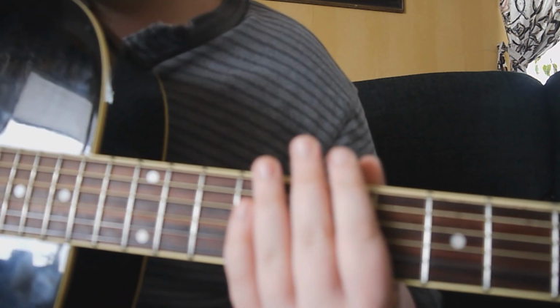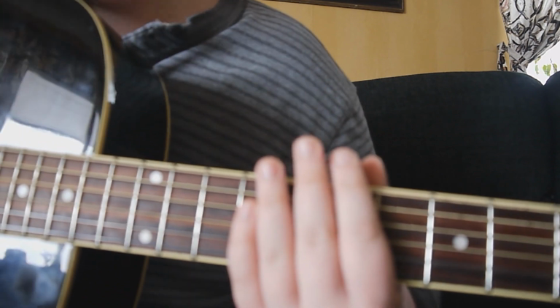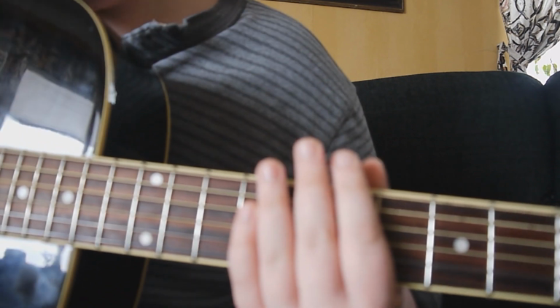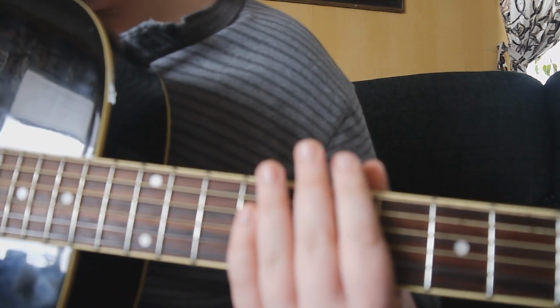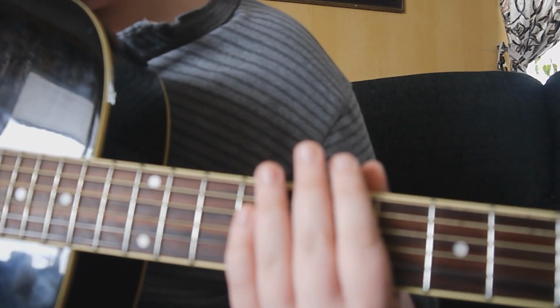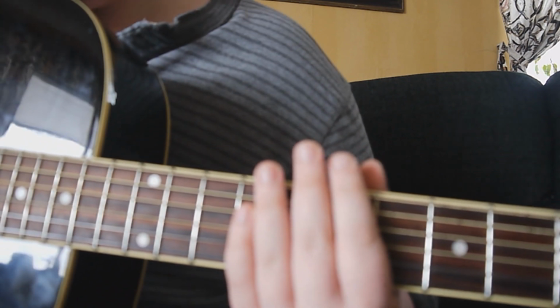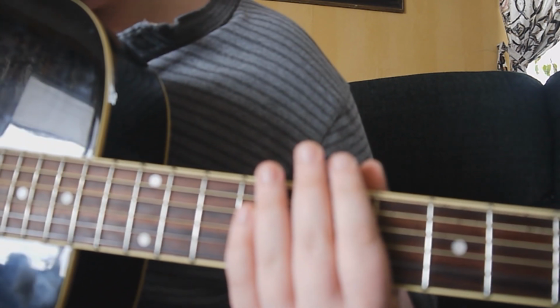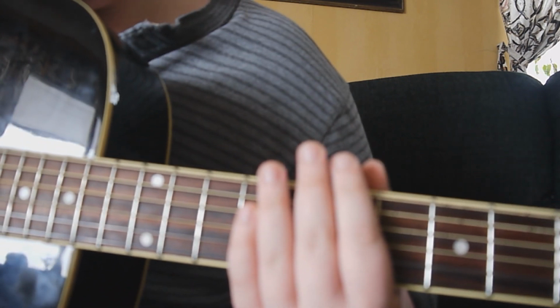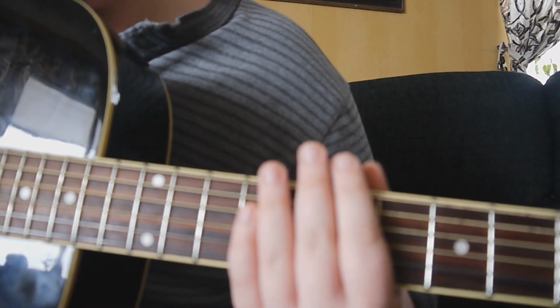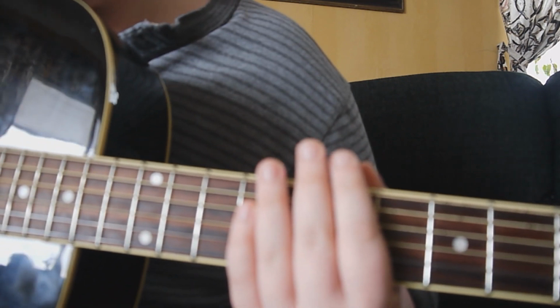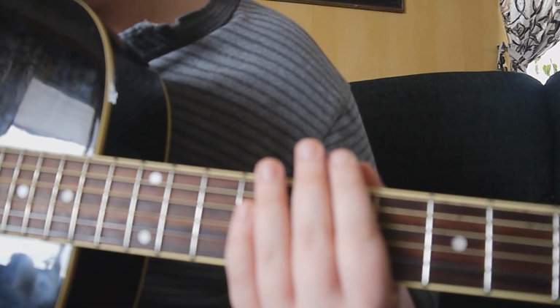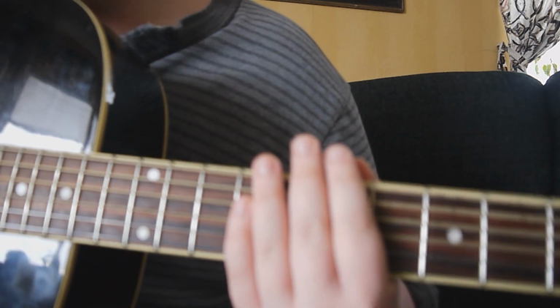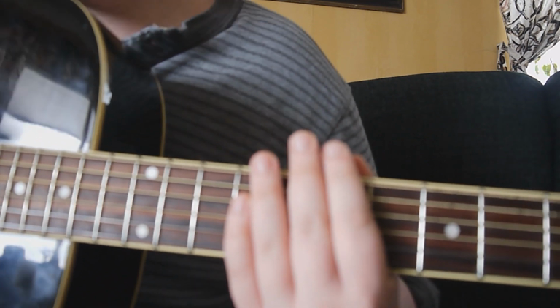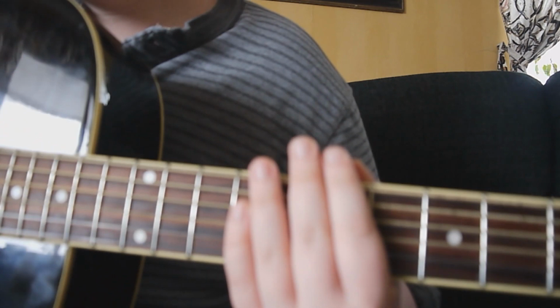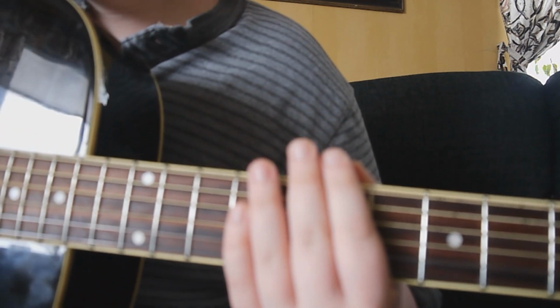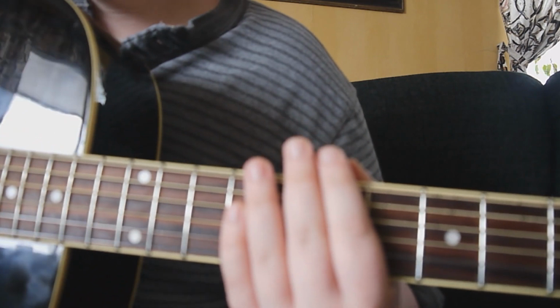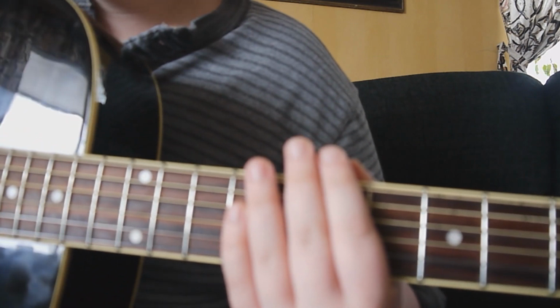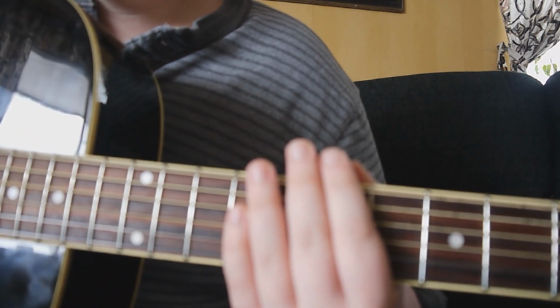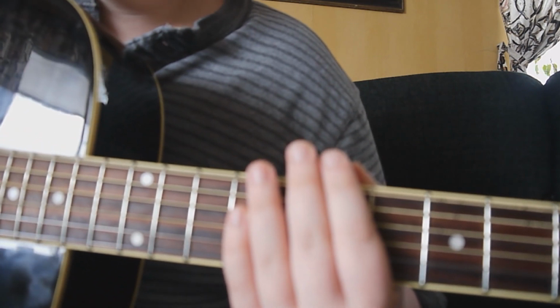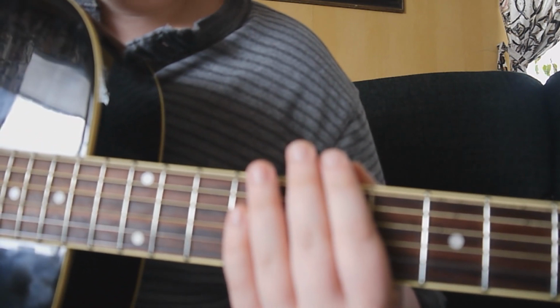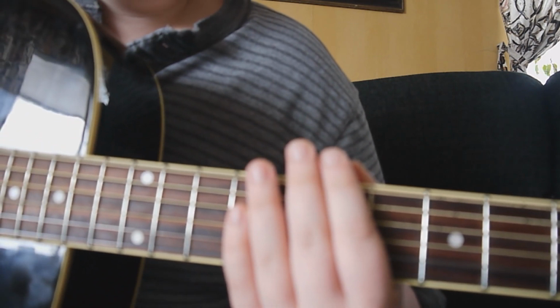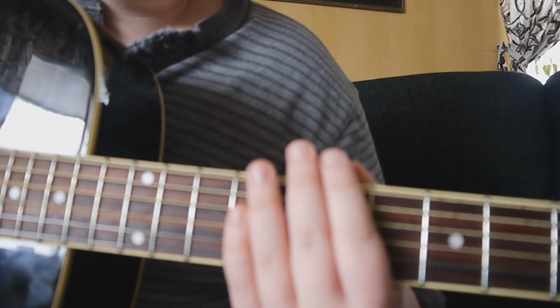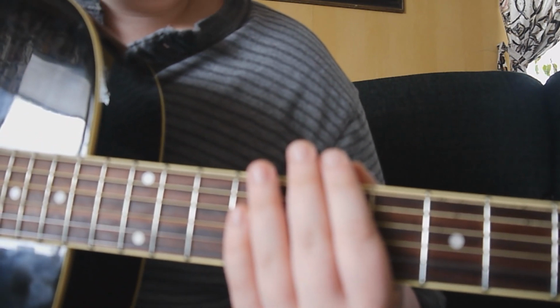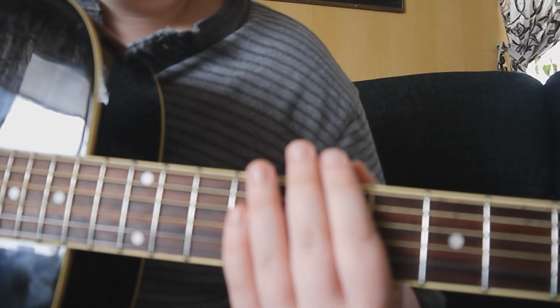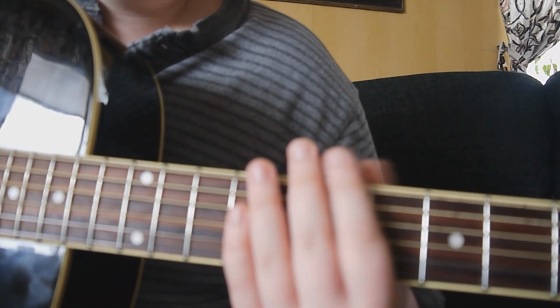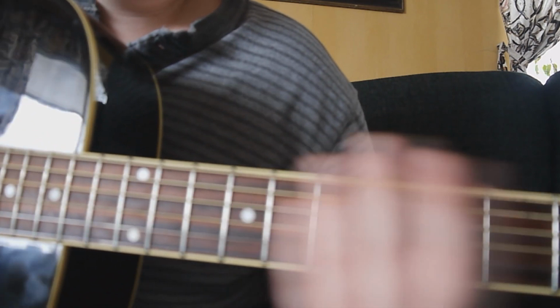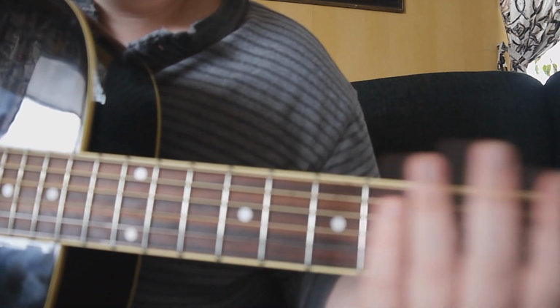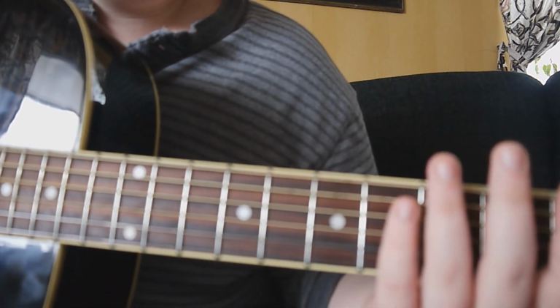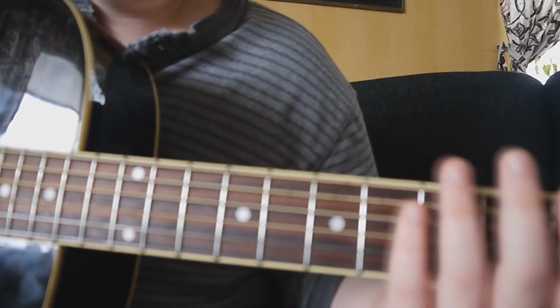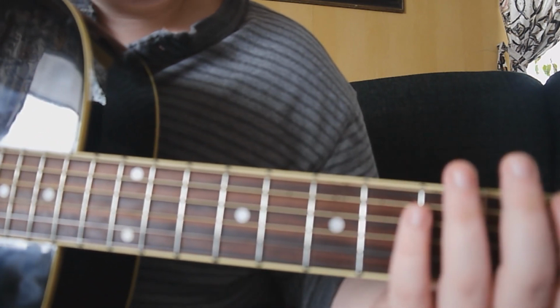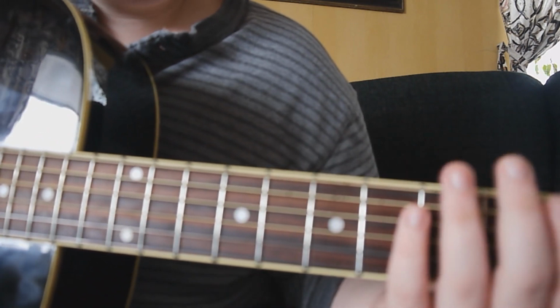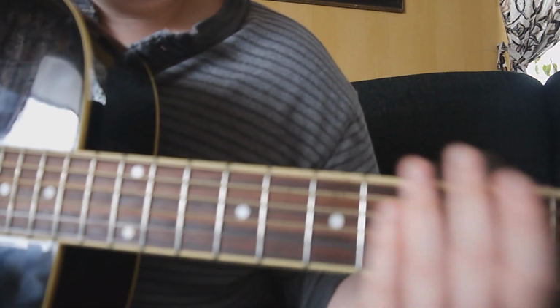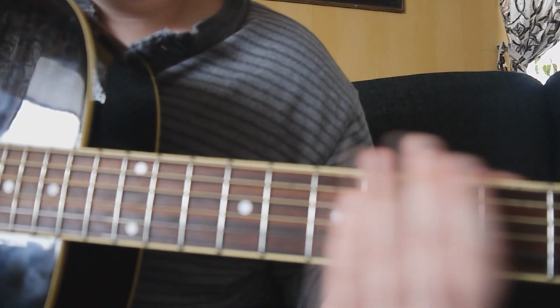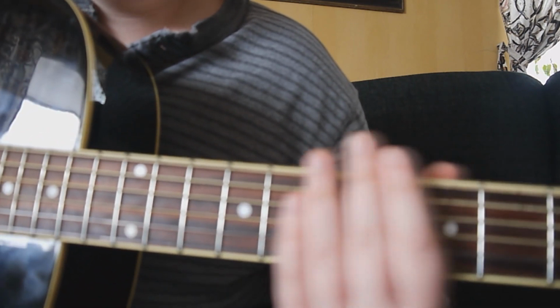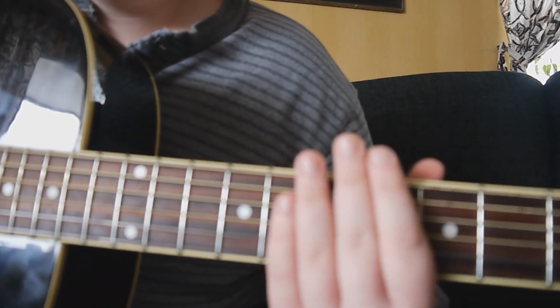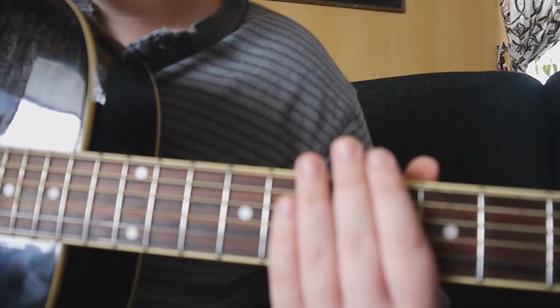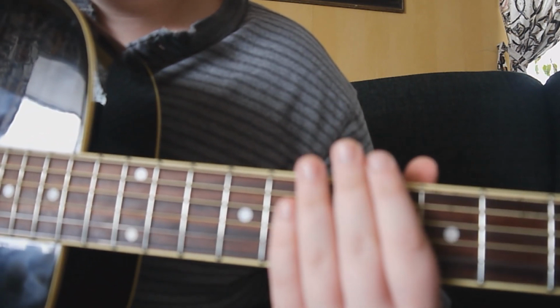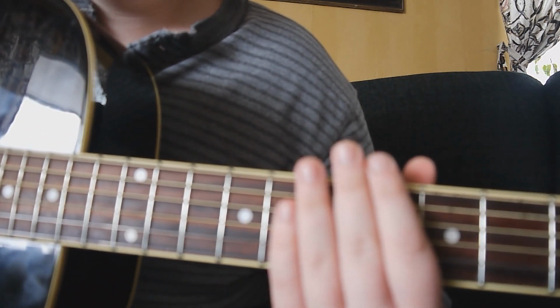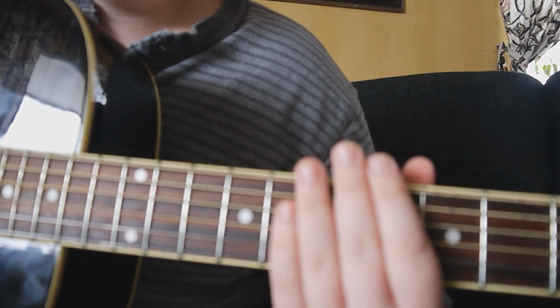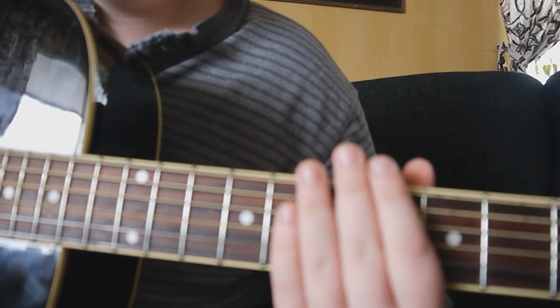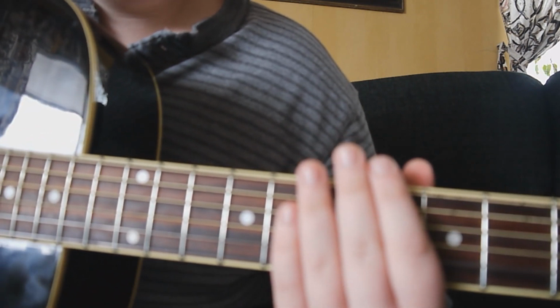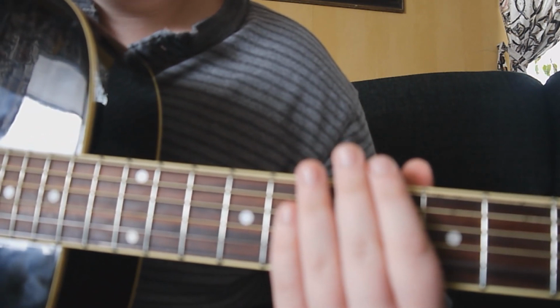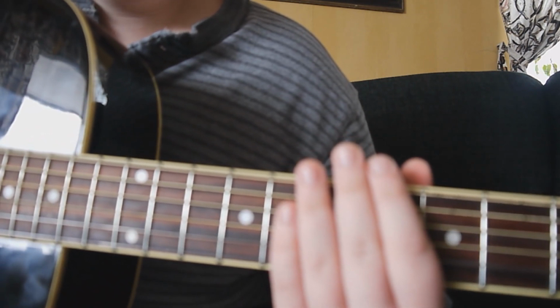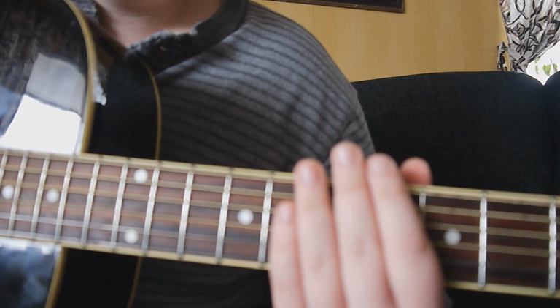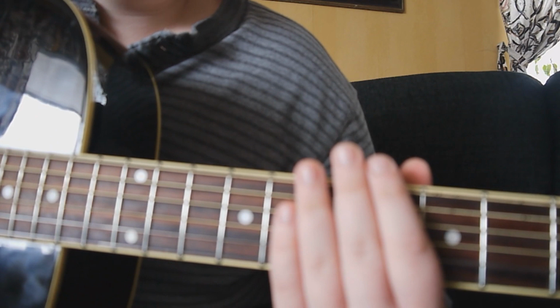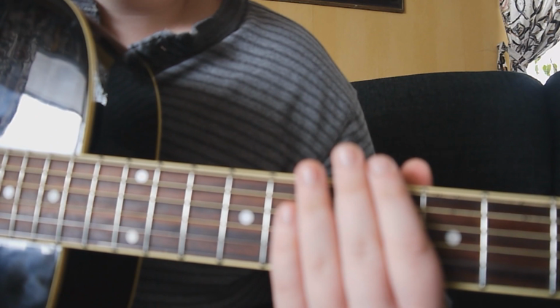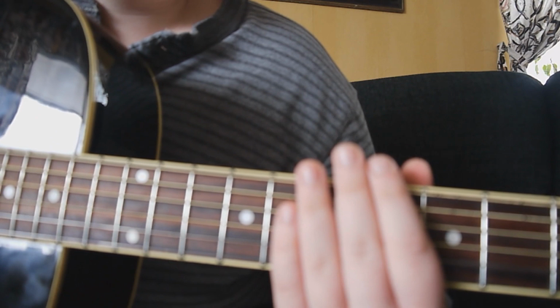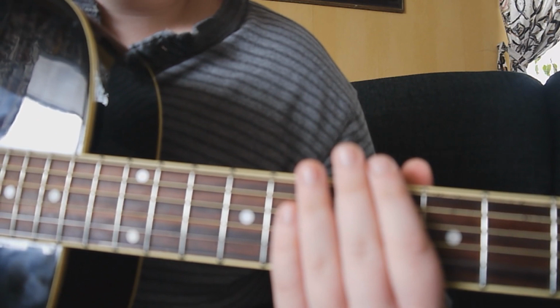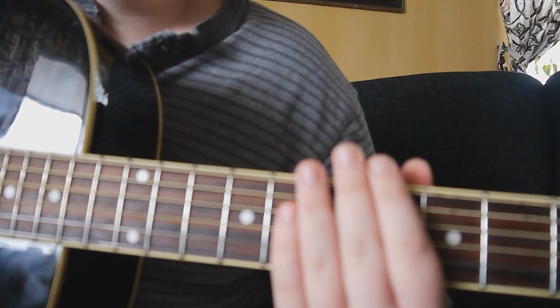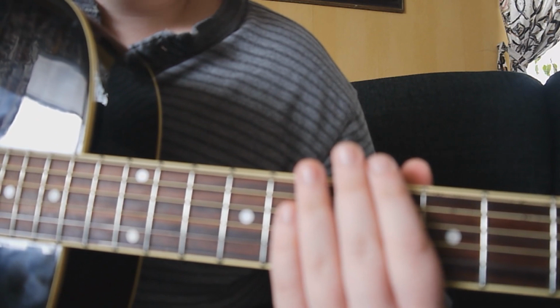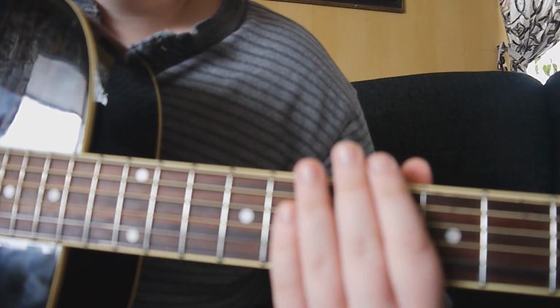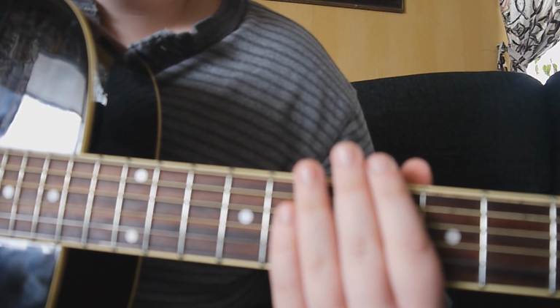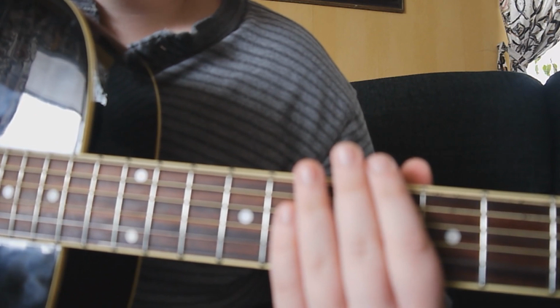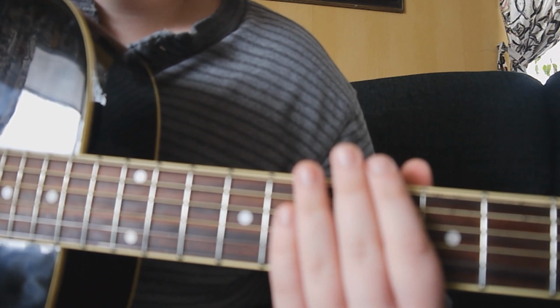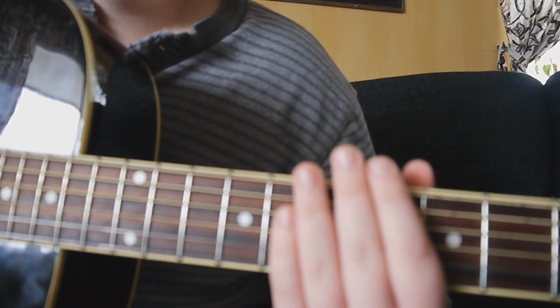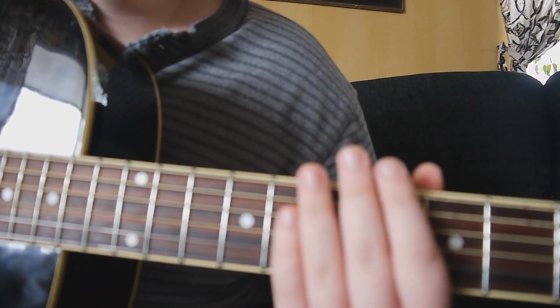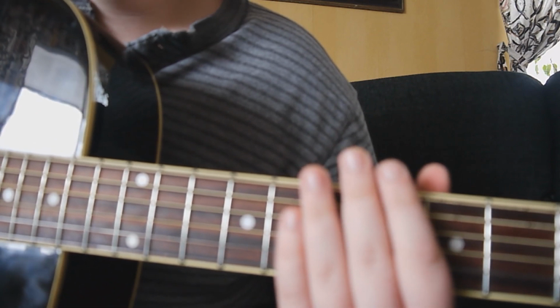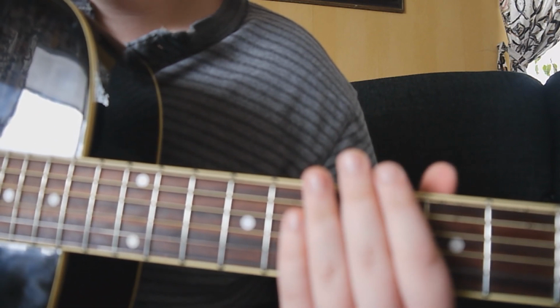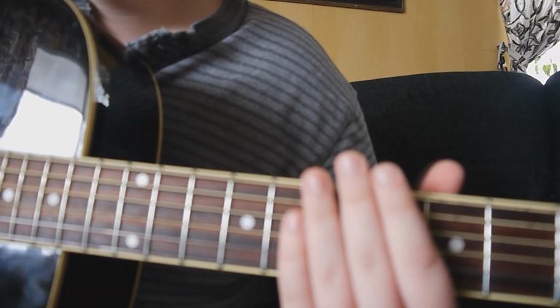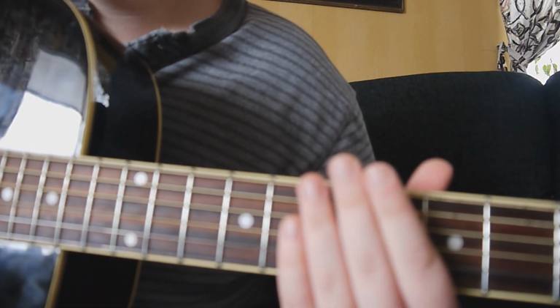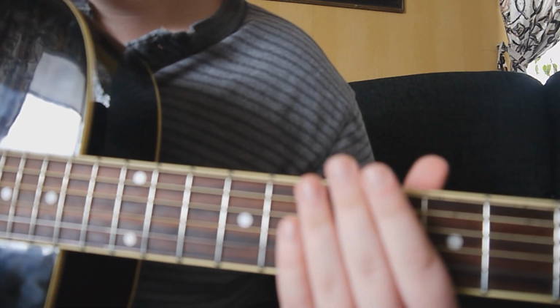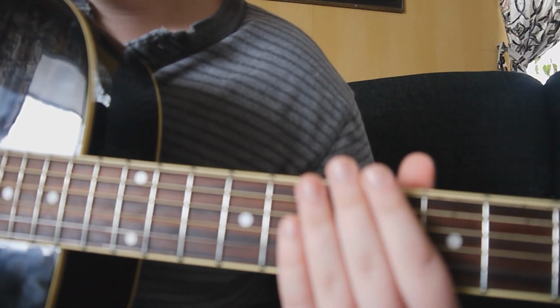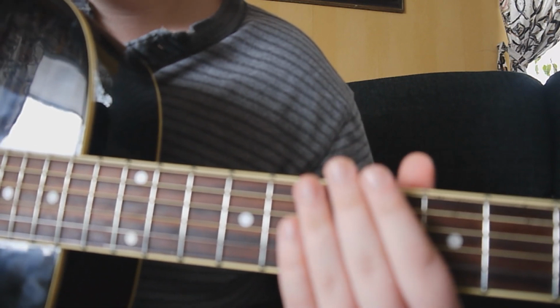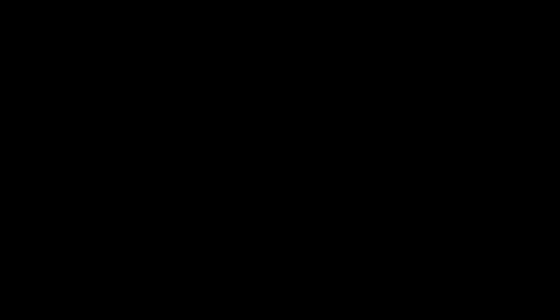Those are the three power chords you need to learn this song. Very, very easy. Now that you know the power chords that are used in the song, let's move on to the intro.